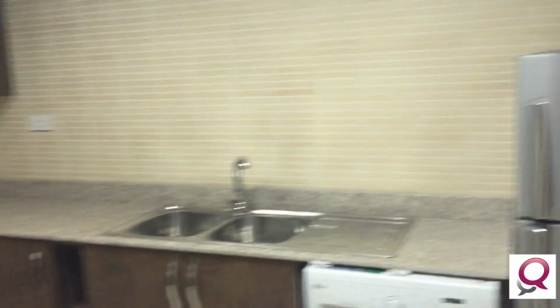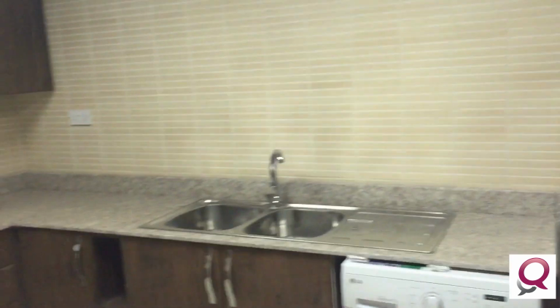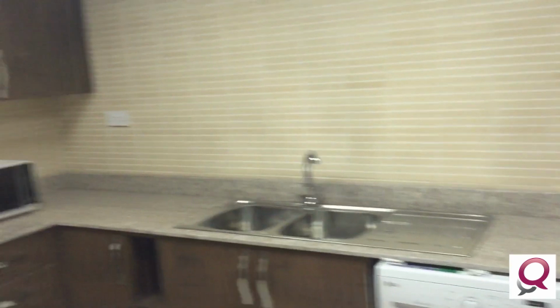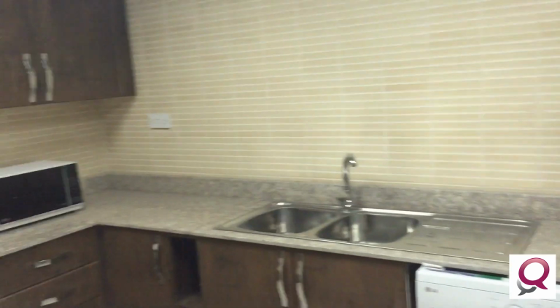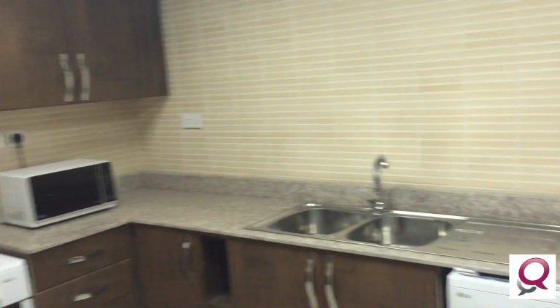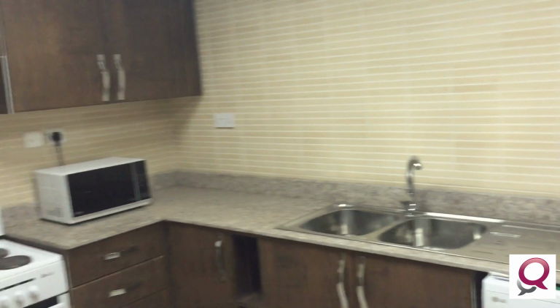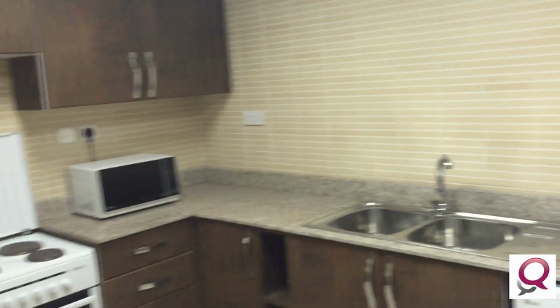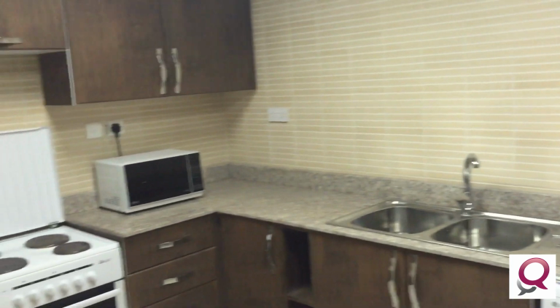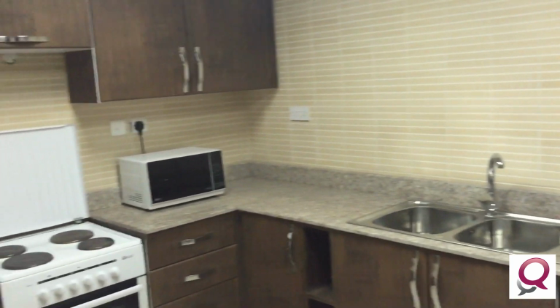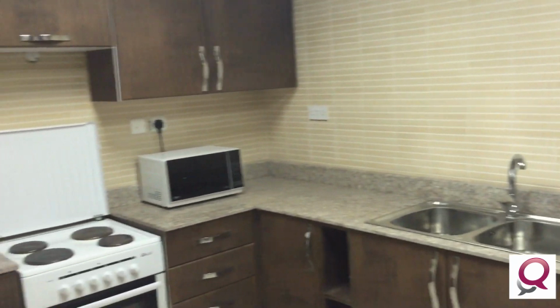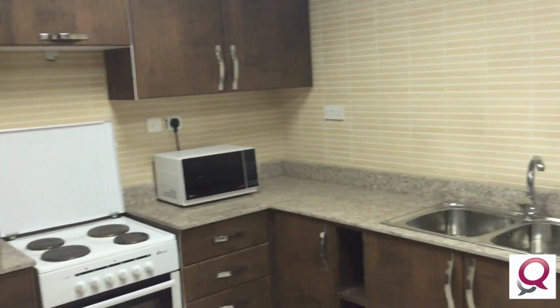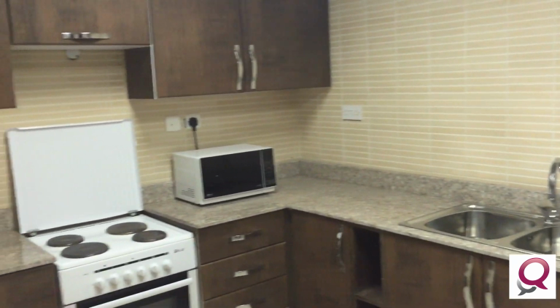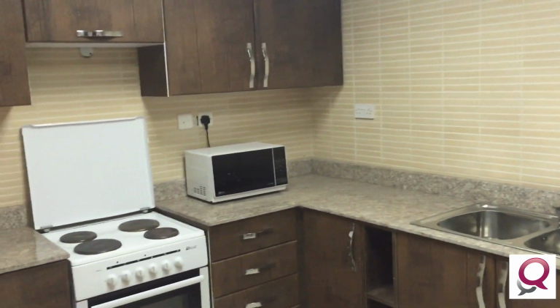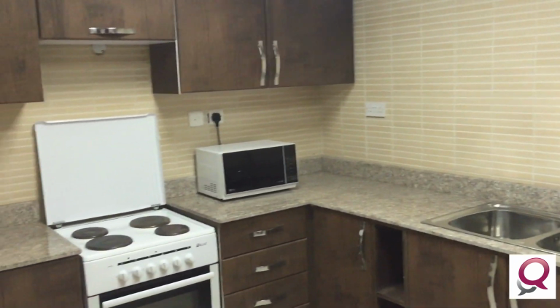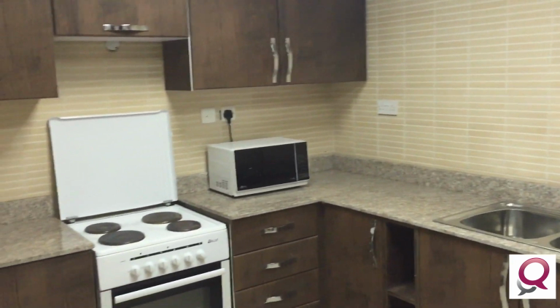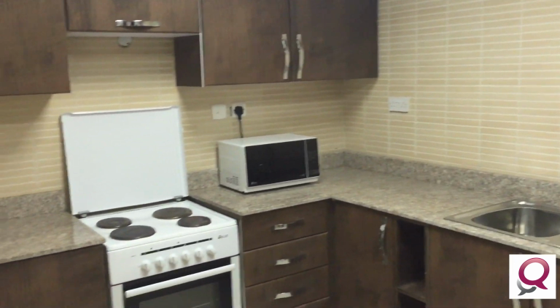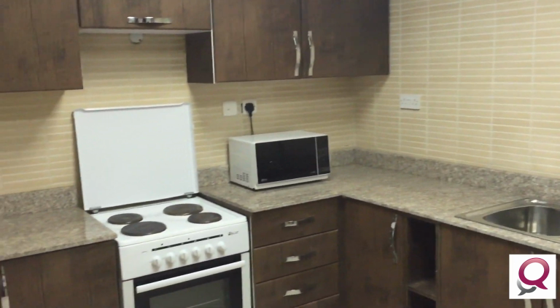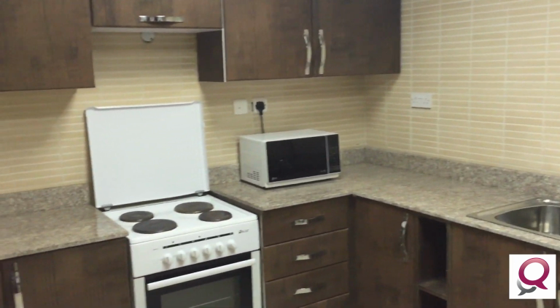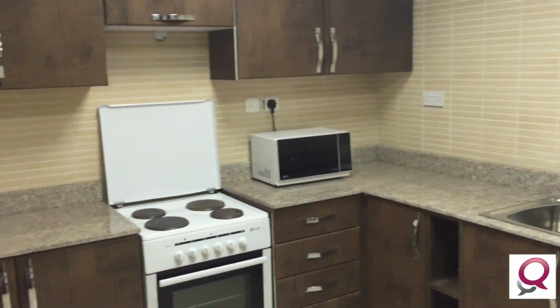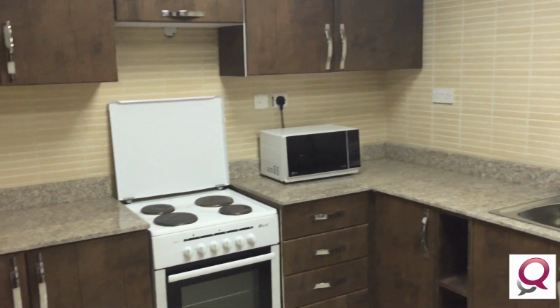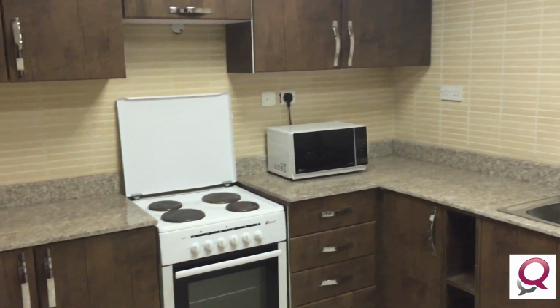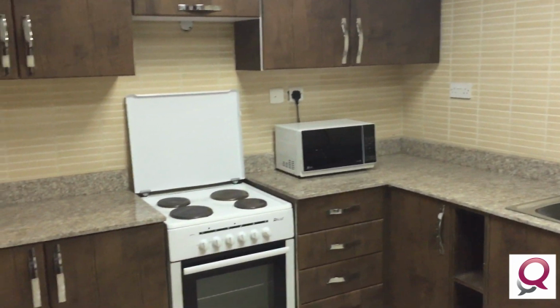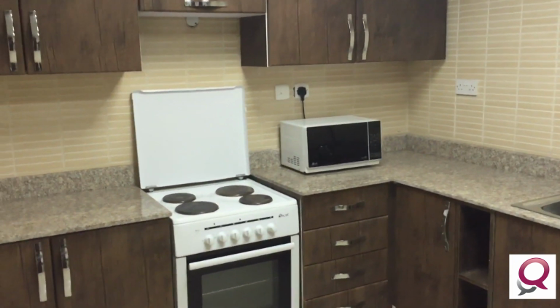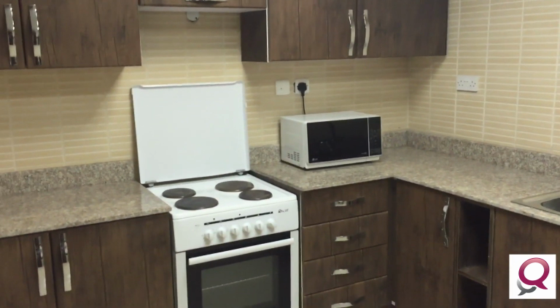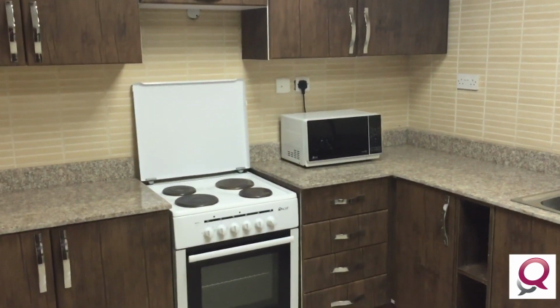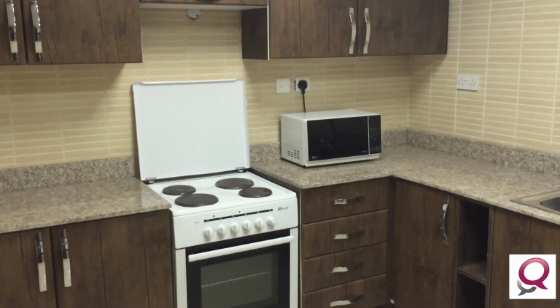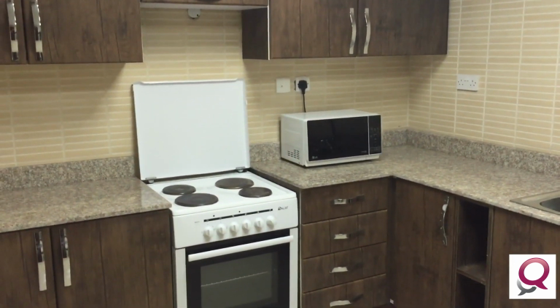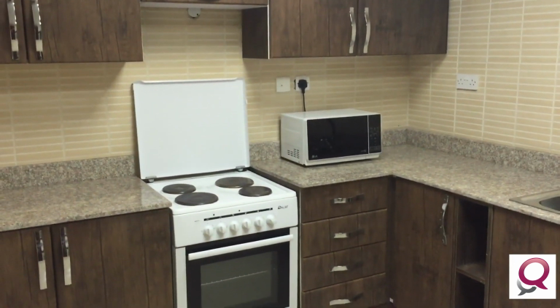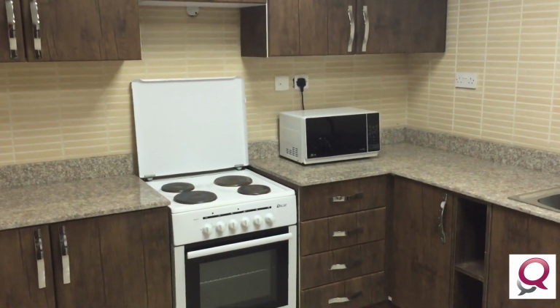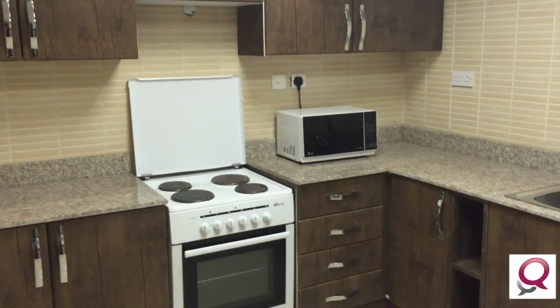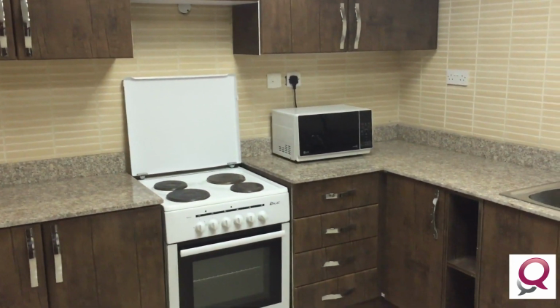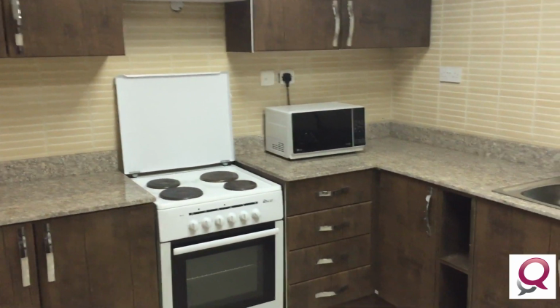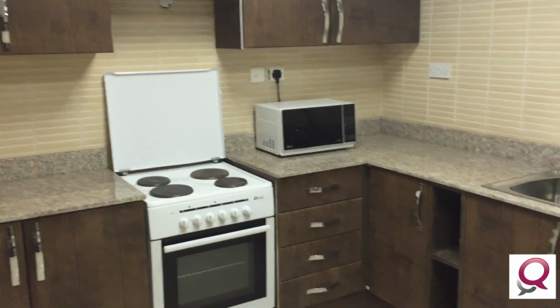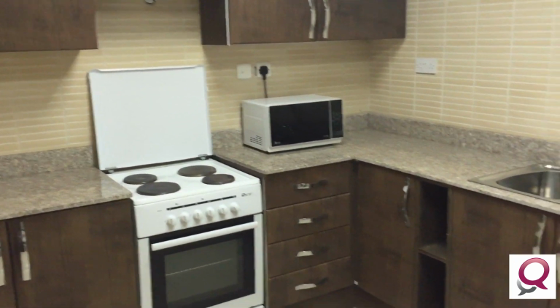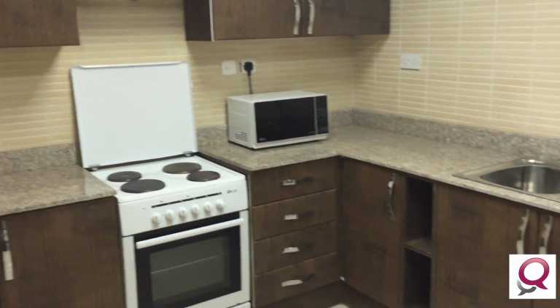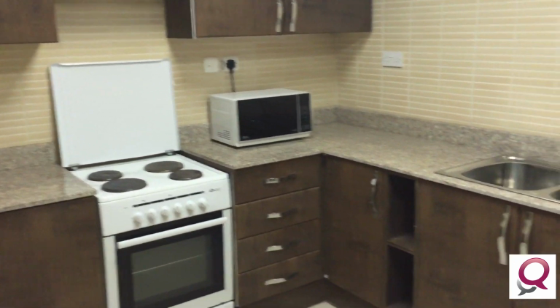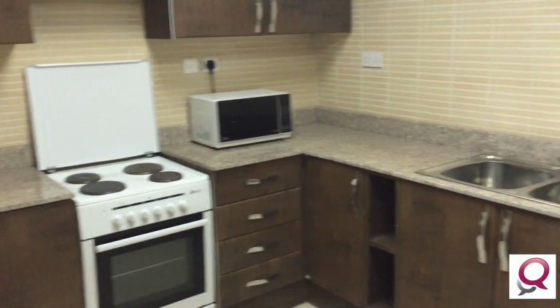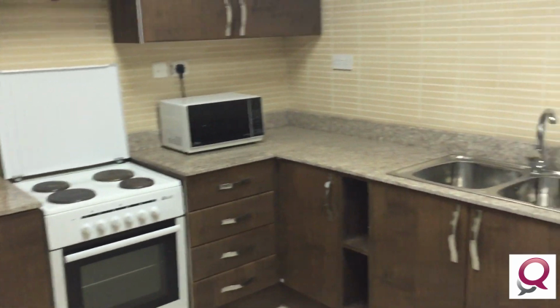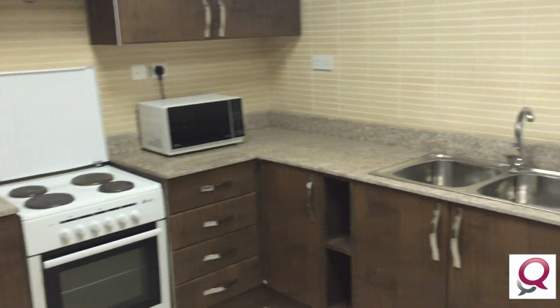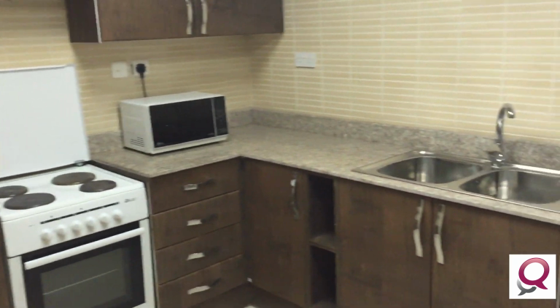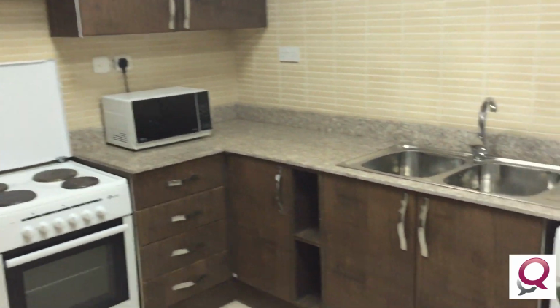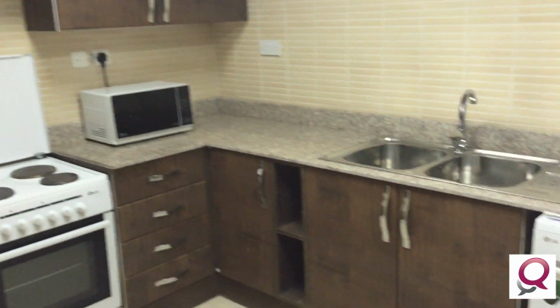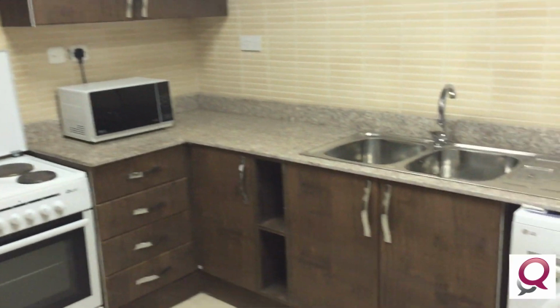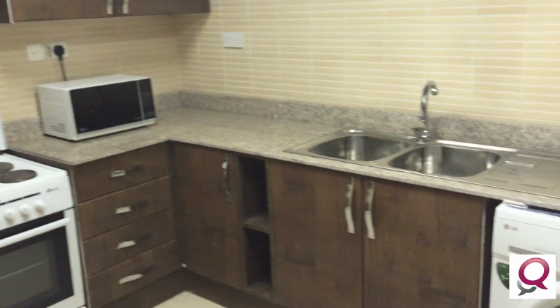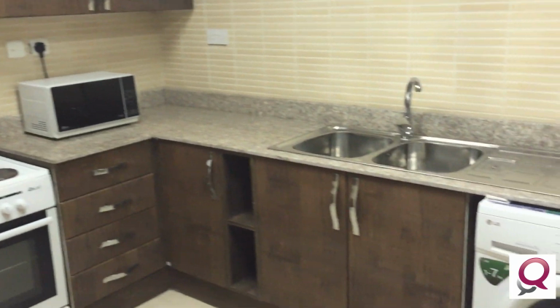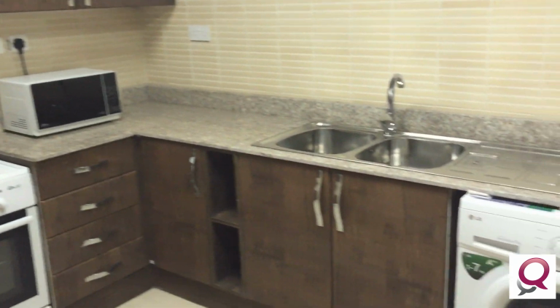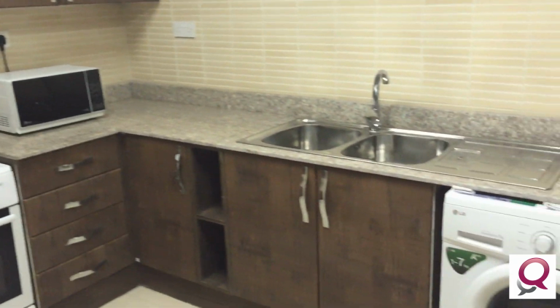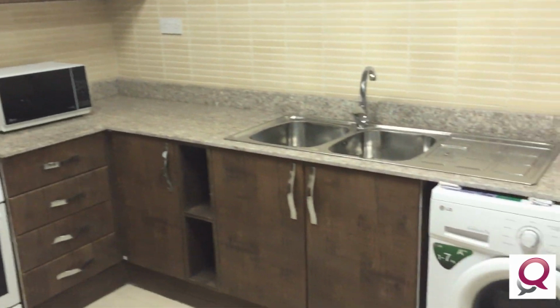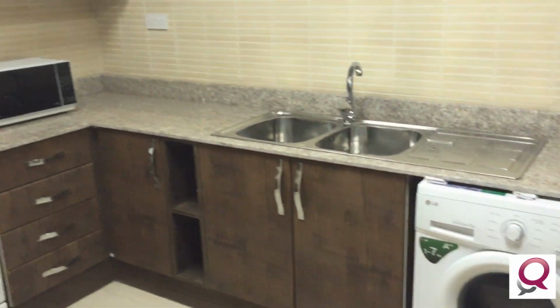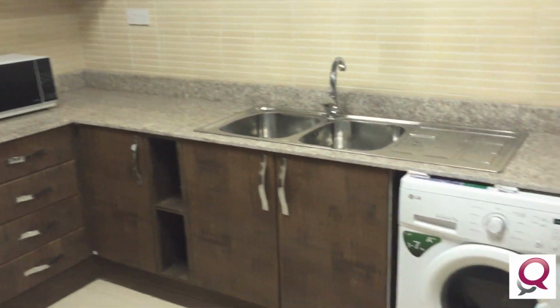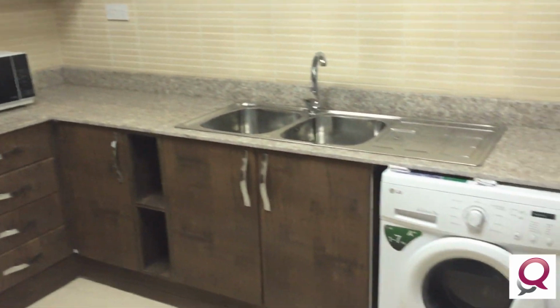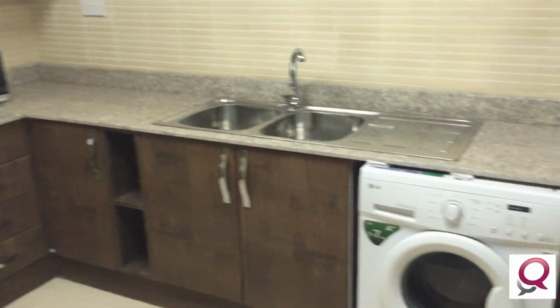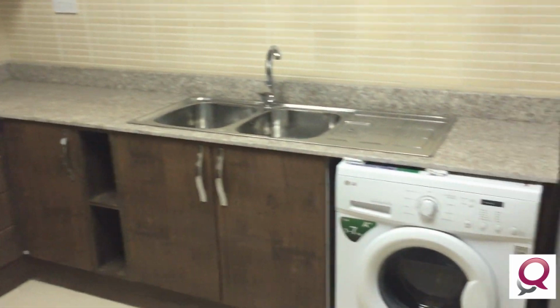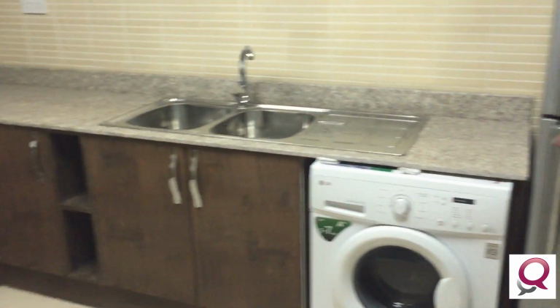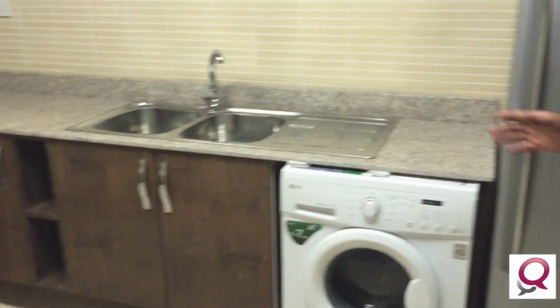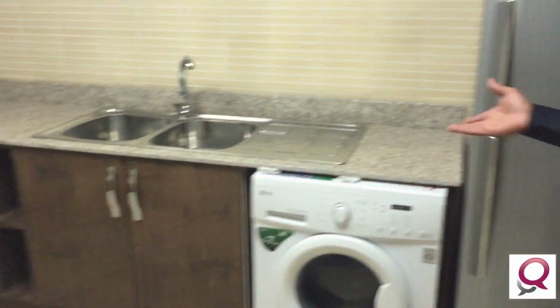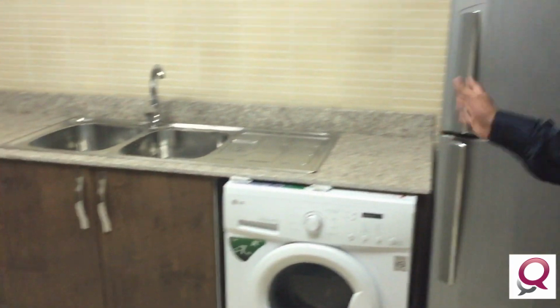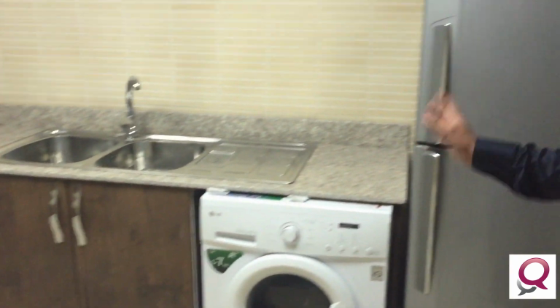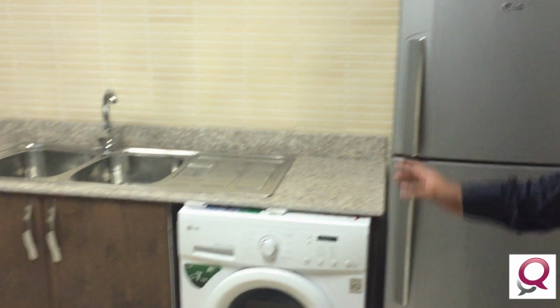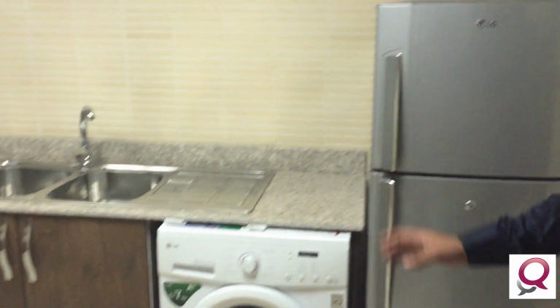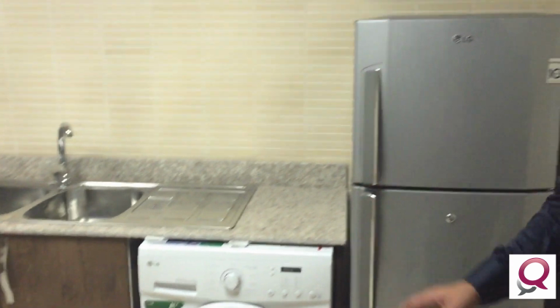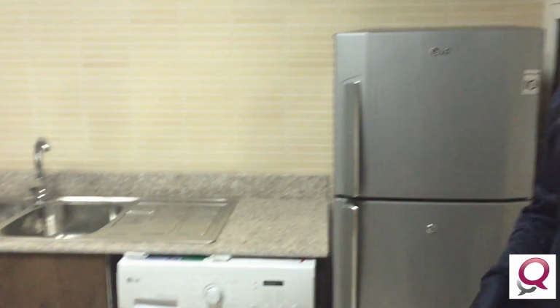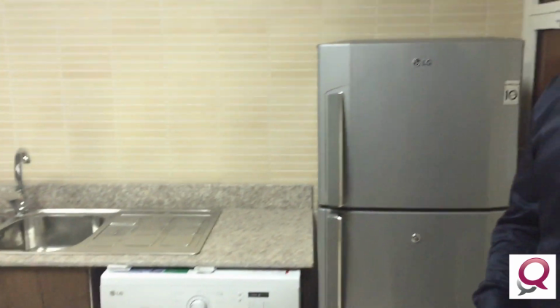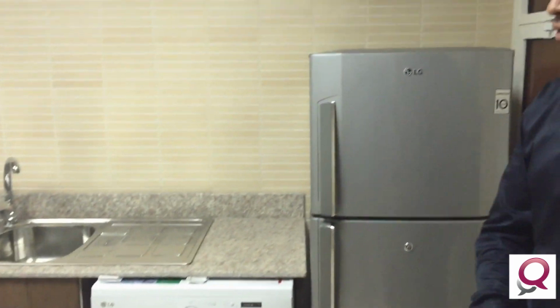Here comes the kitchen. It is equipped with a burner, microwave, oven, washing machine, fridge, and normal cupboards.